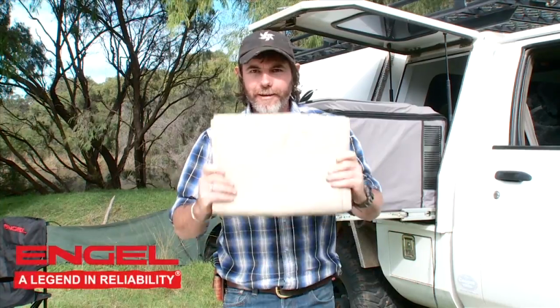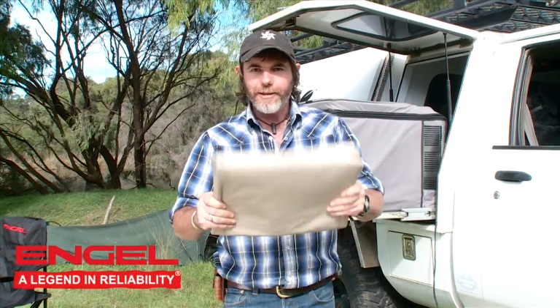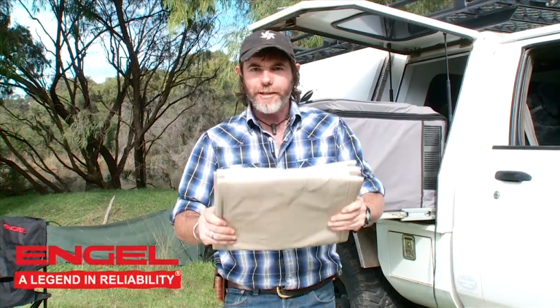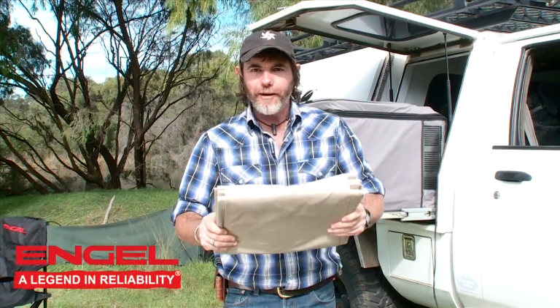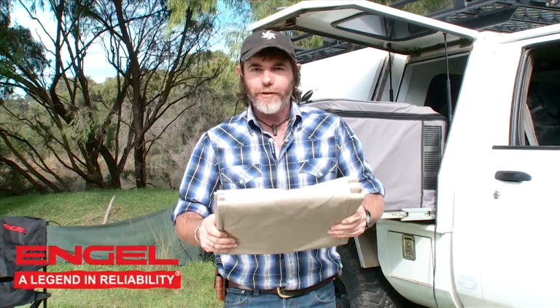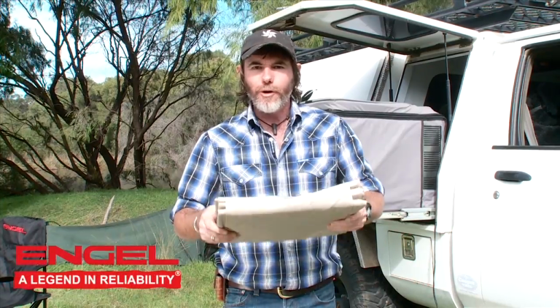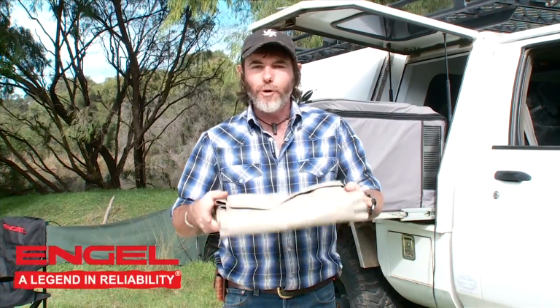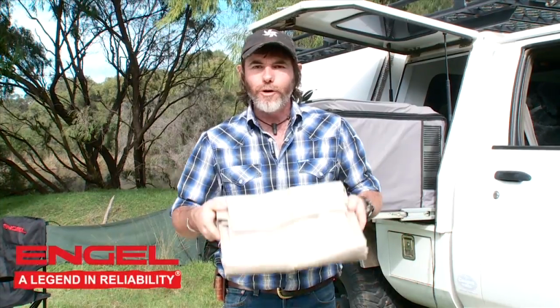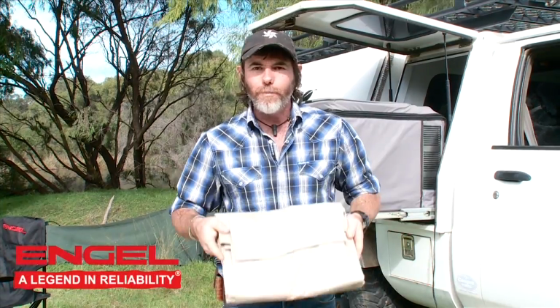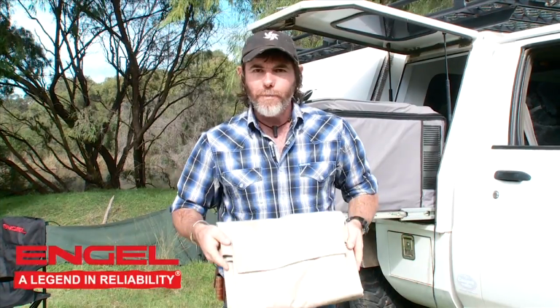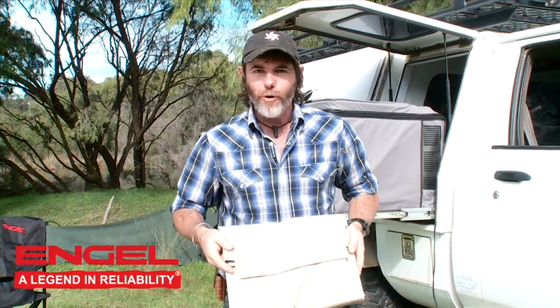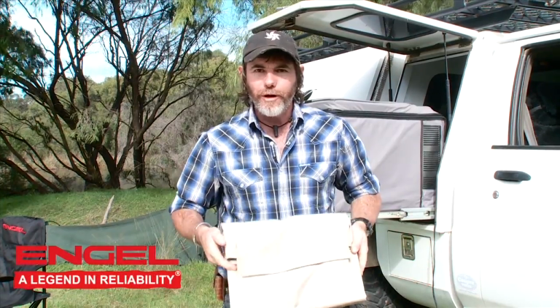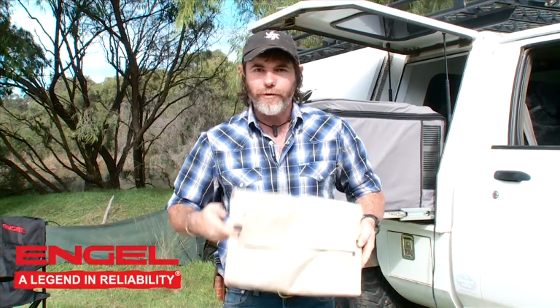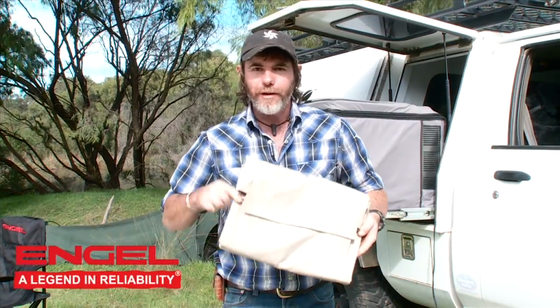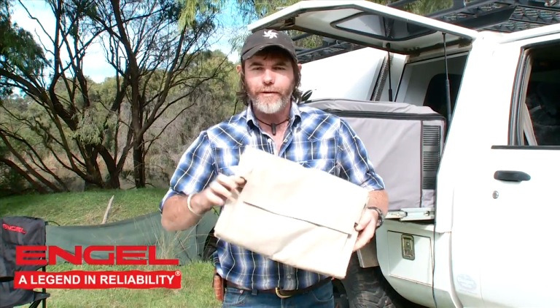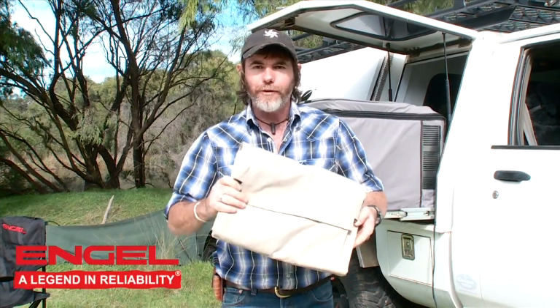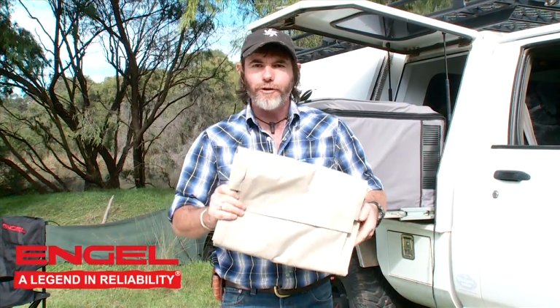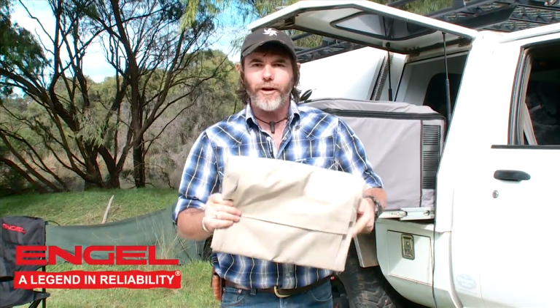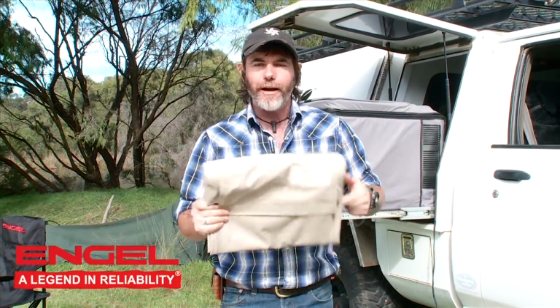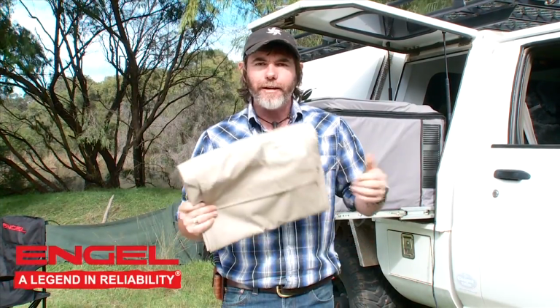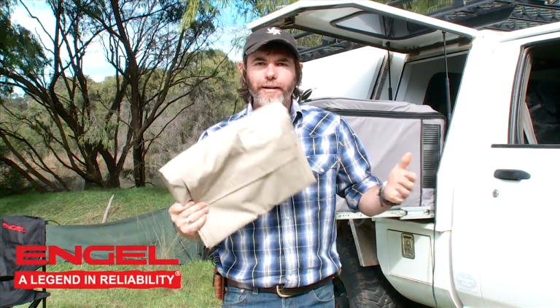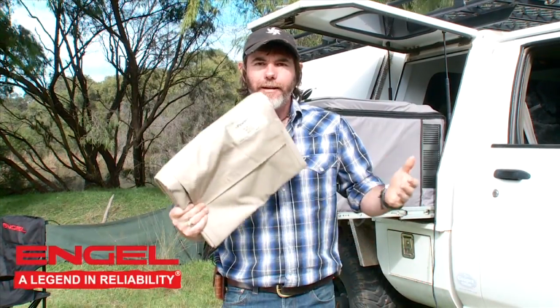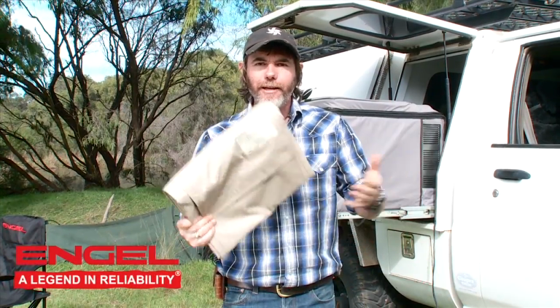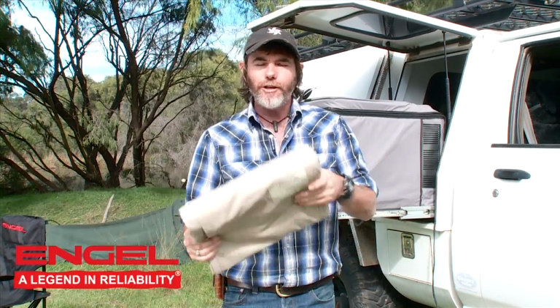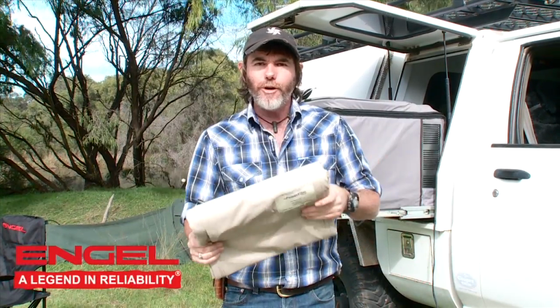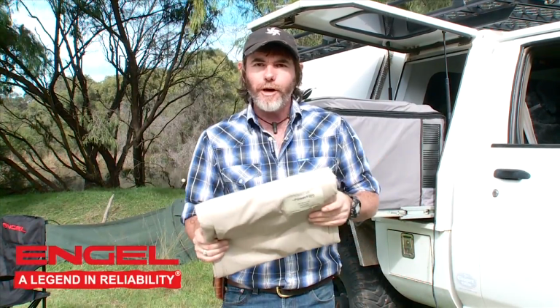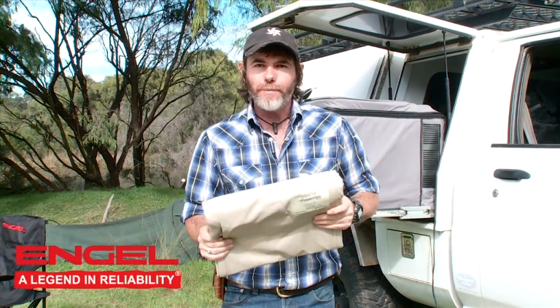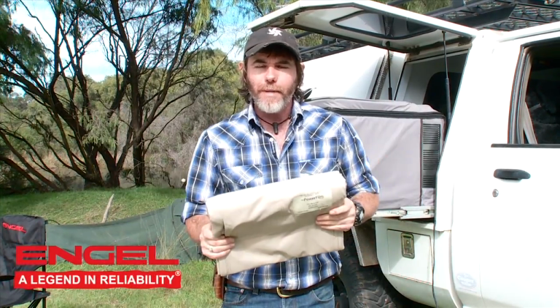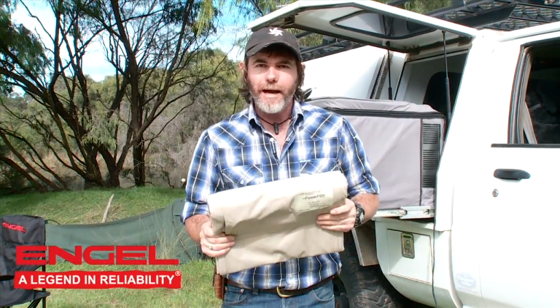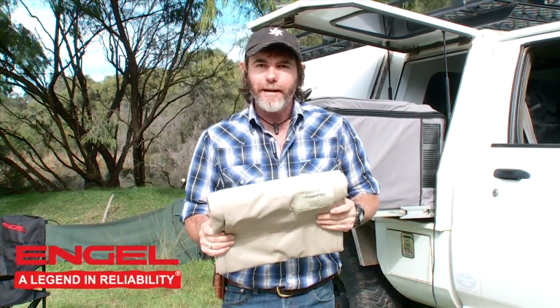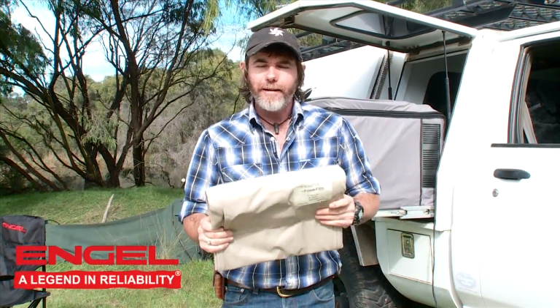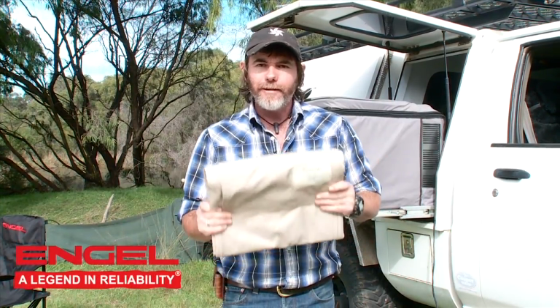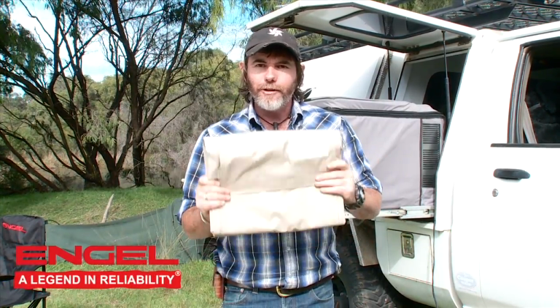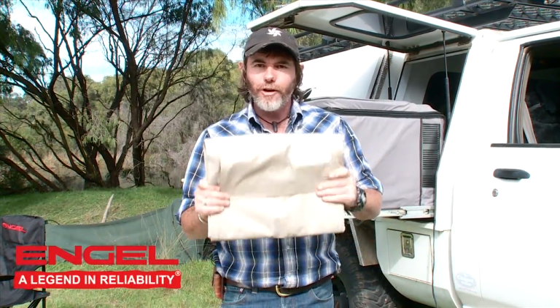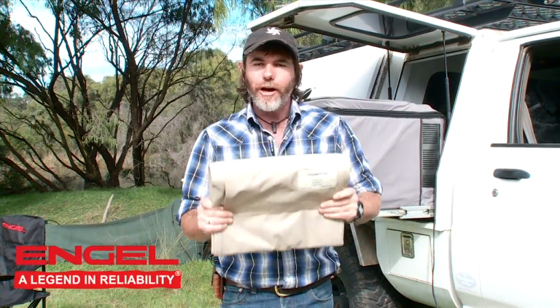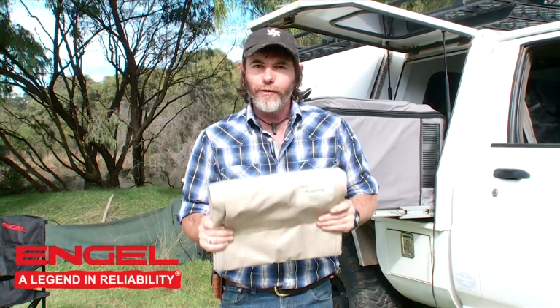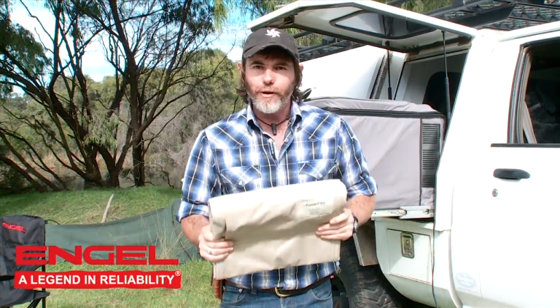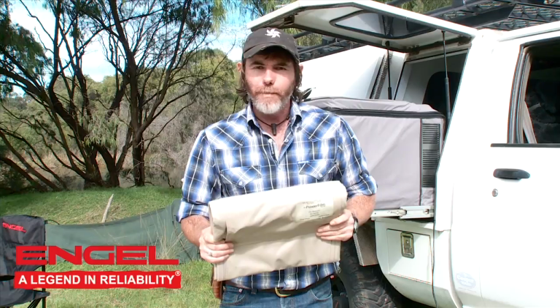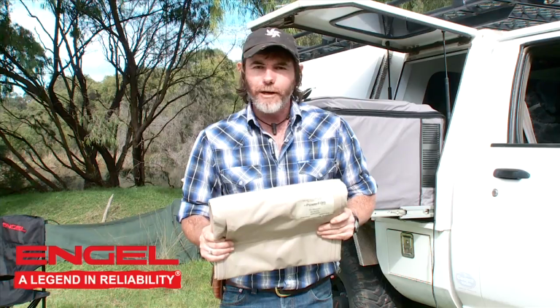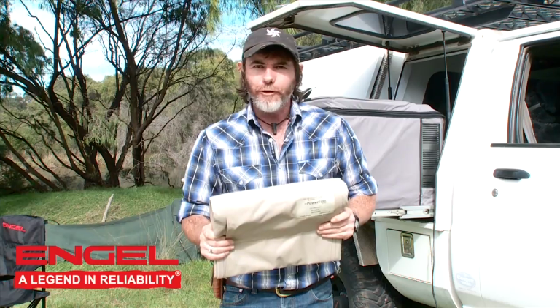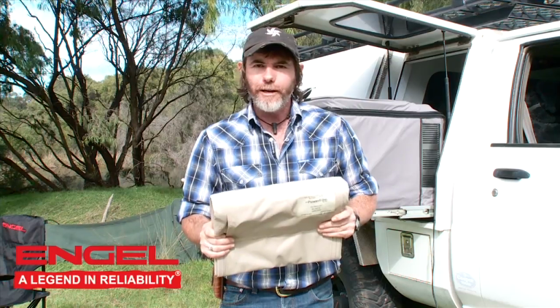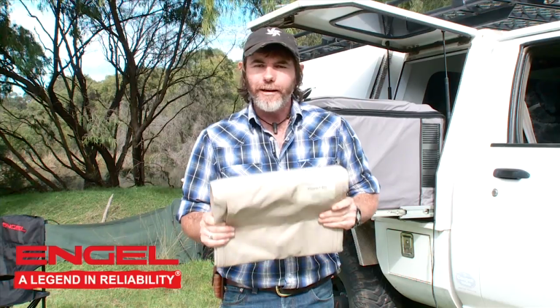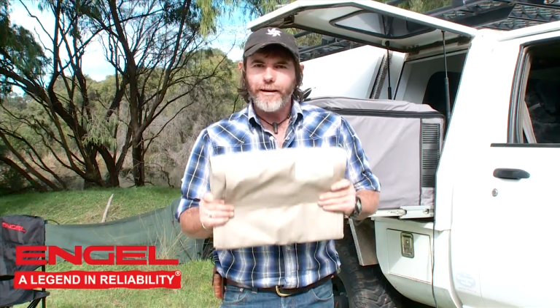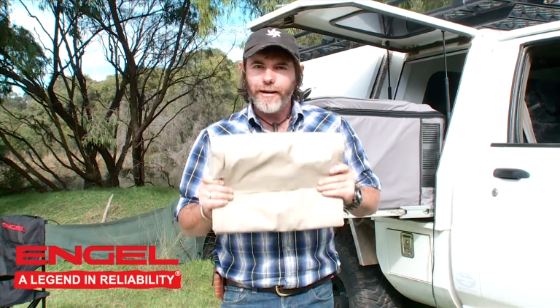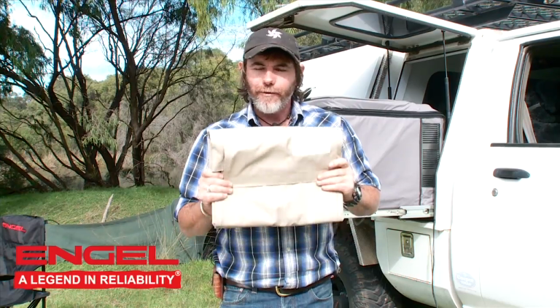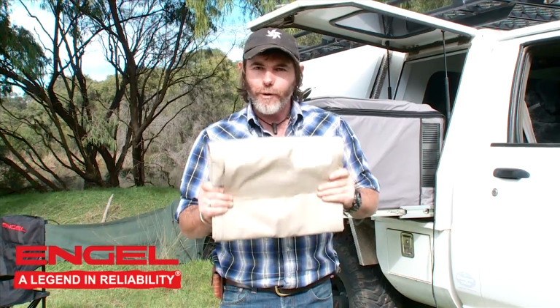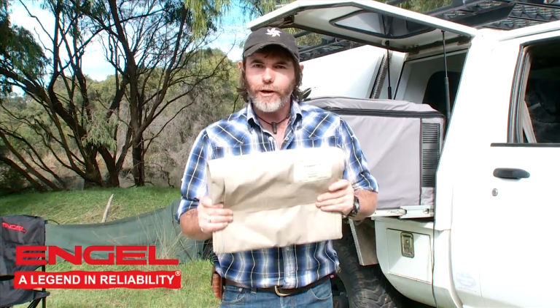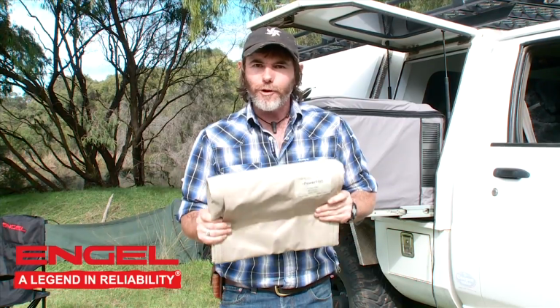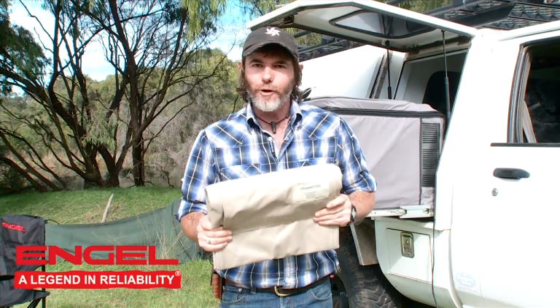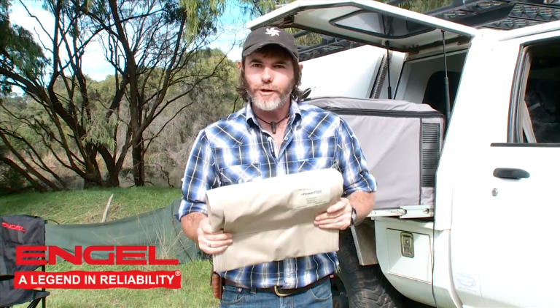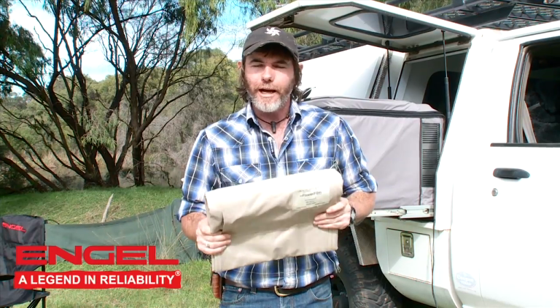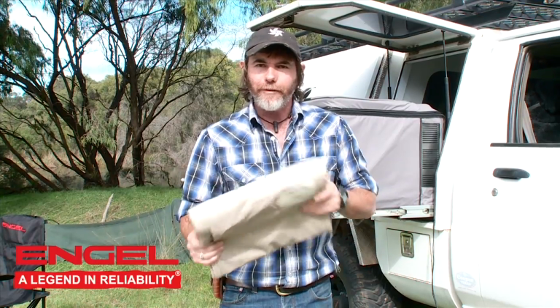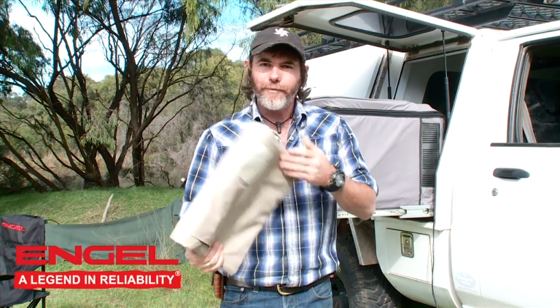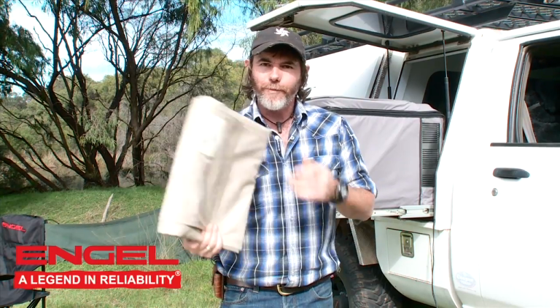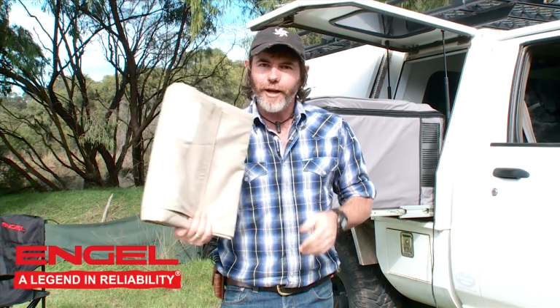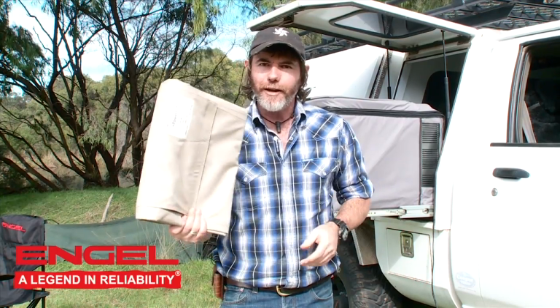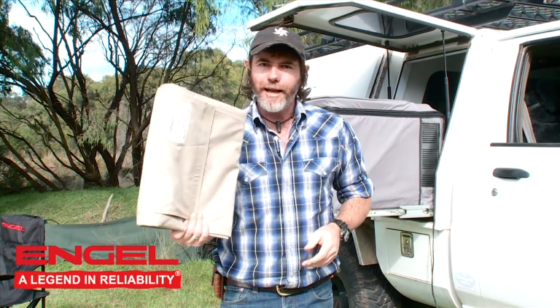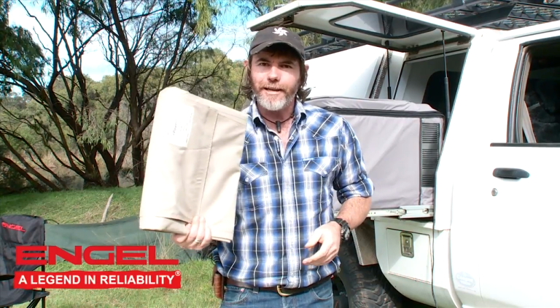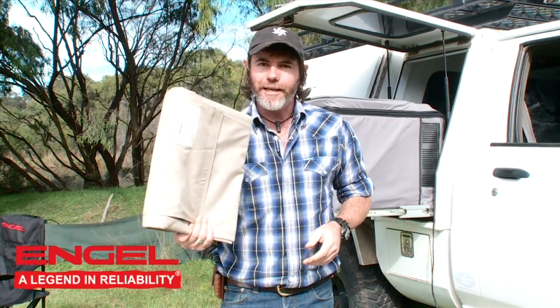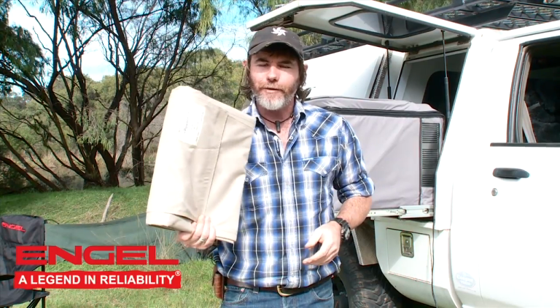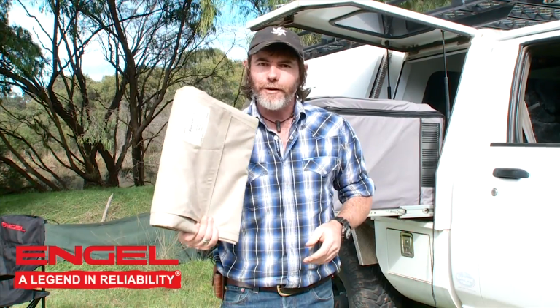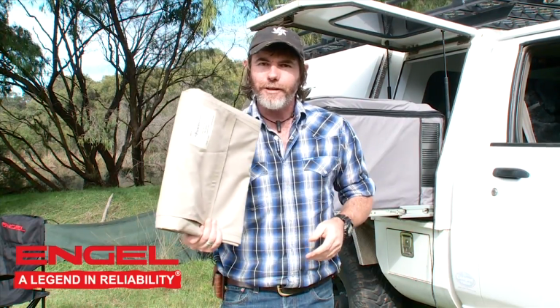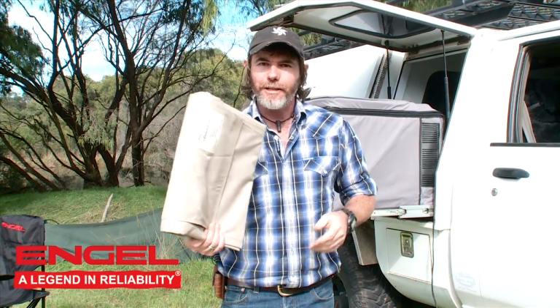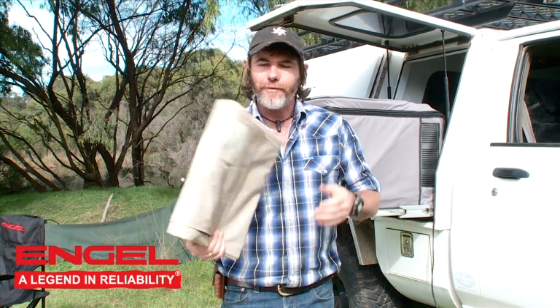Well, this stuff couldn't be more different if it tried. It's US made, designed for the military, and if we want to talk tough, you don't get any tougher than this stuff.